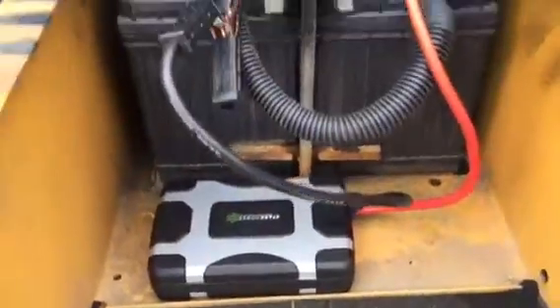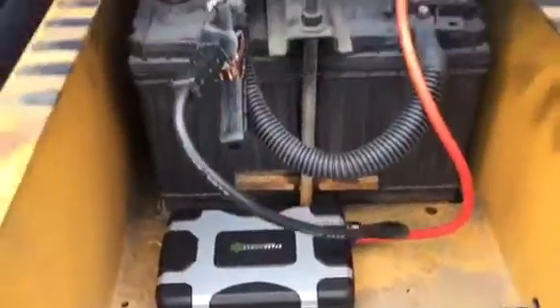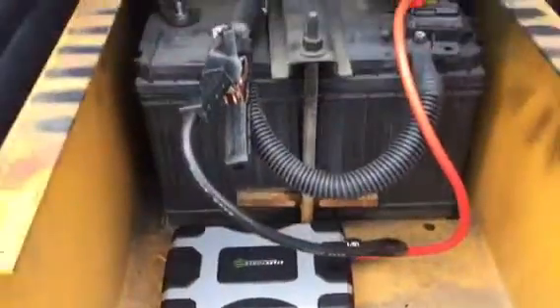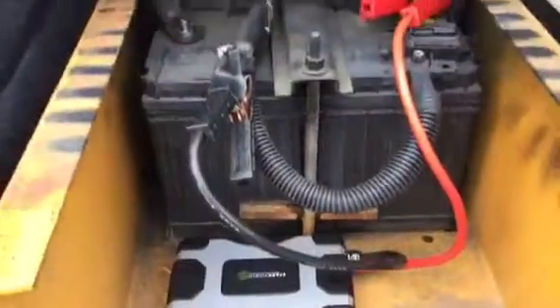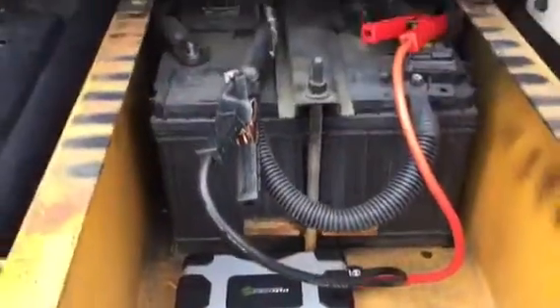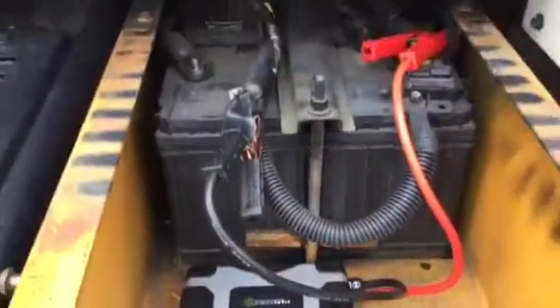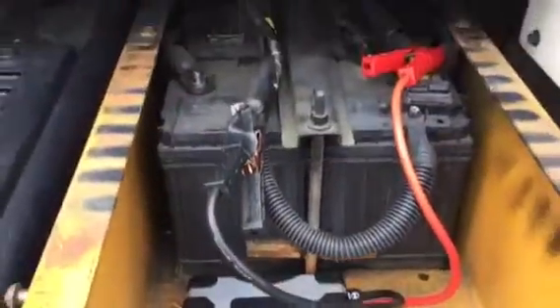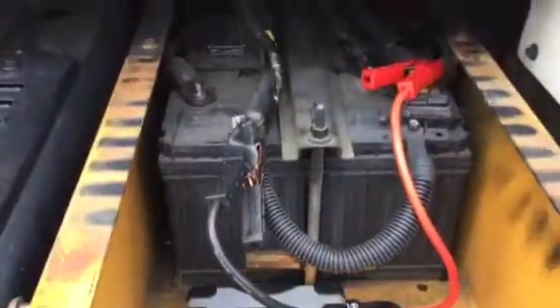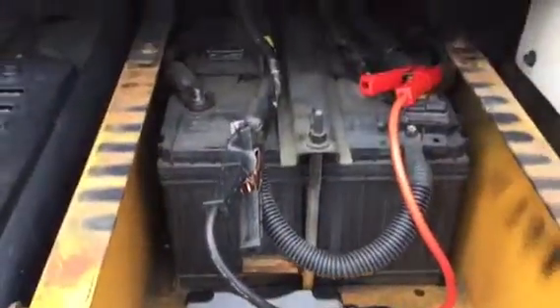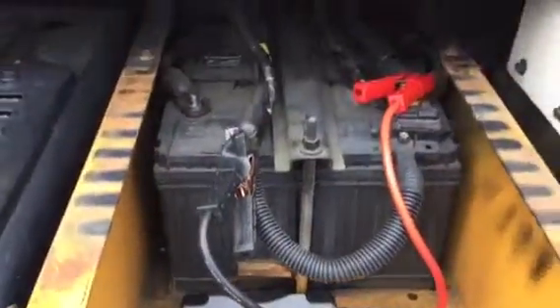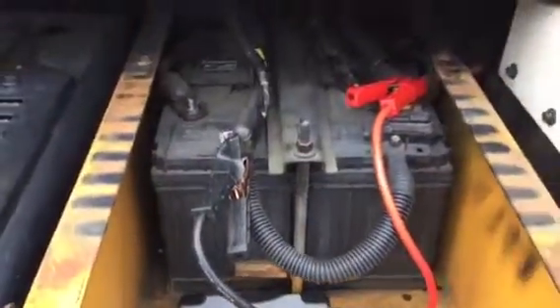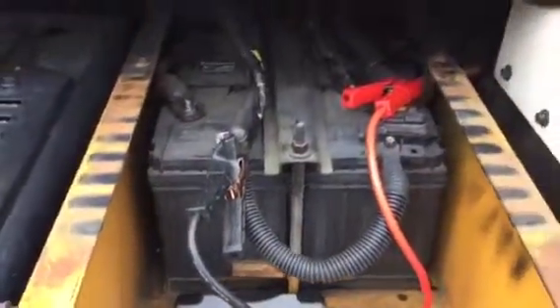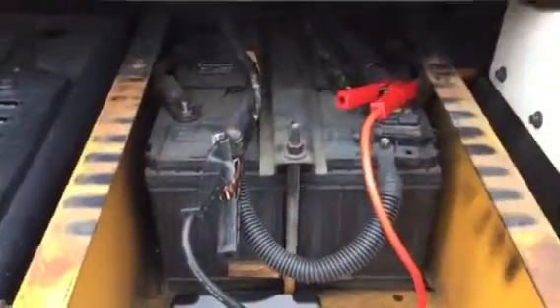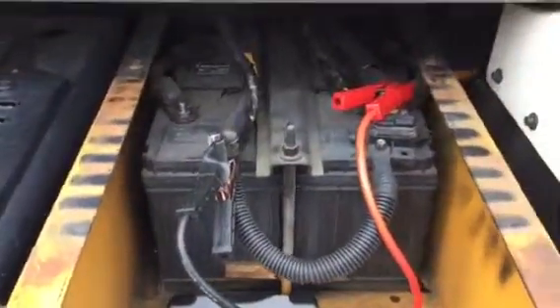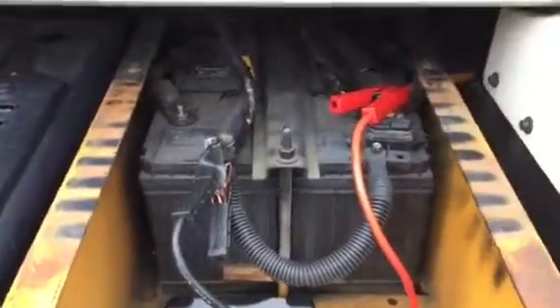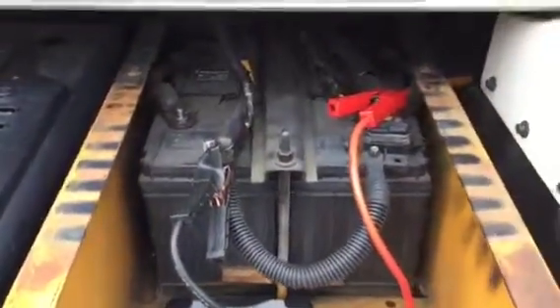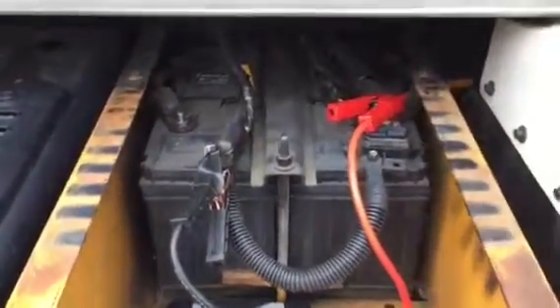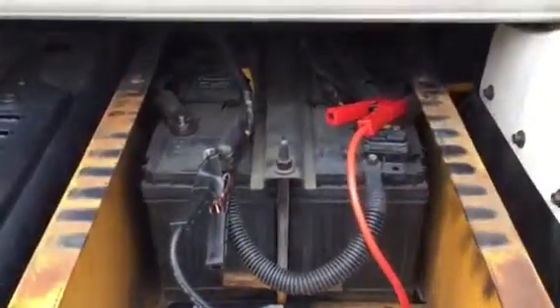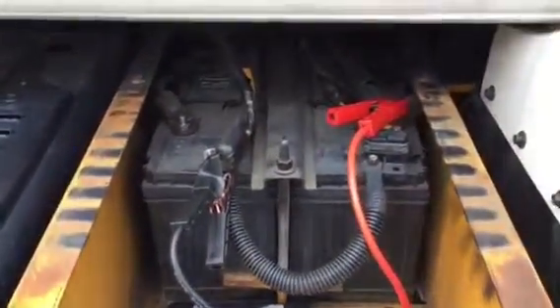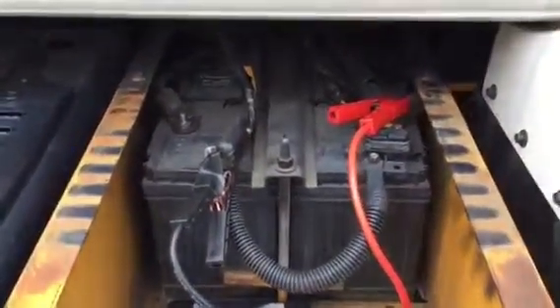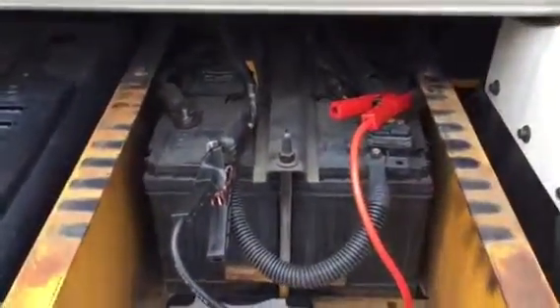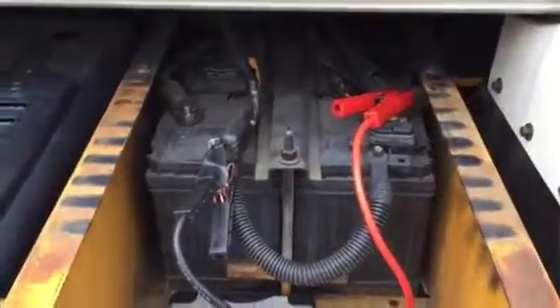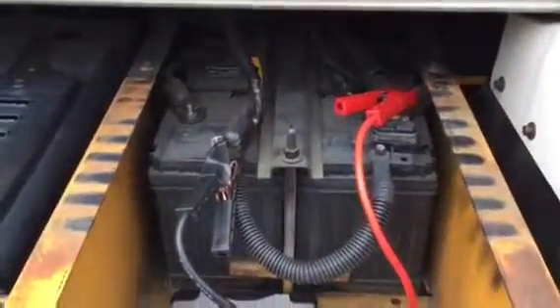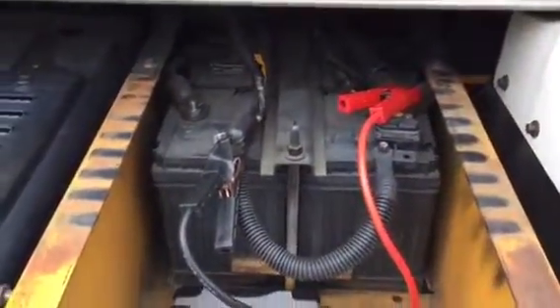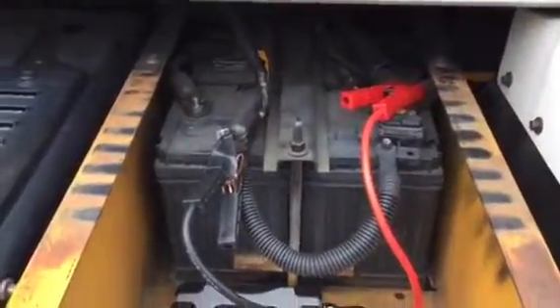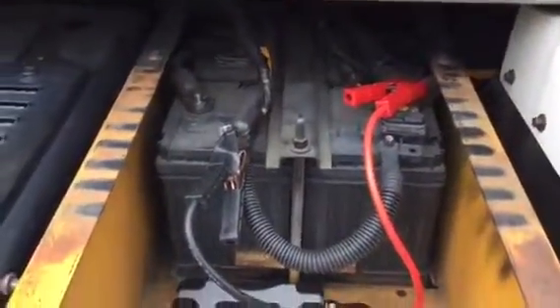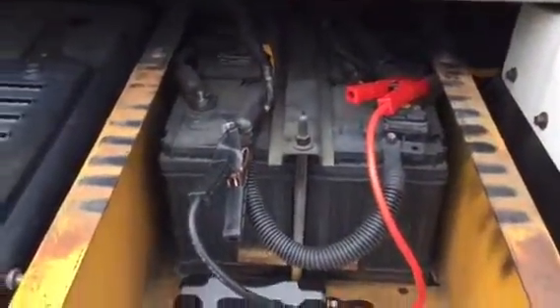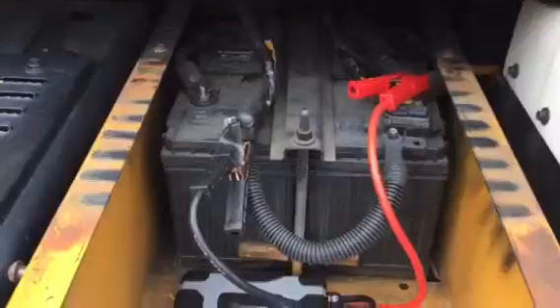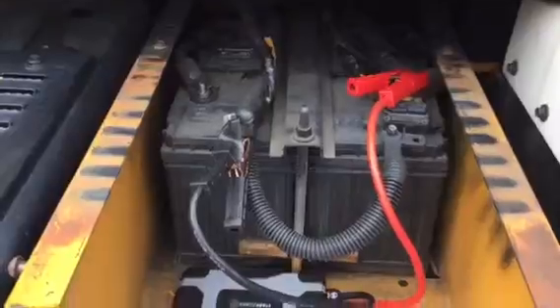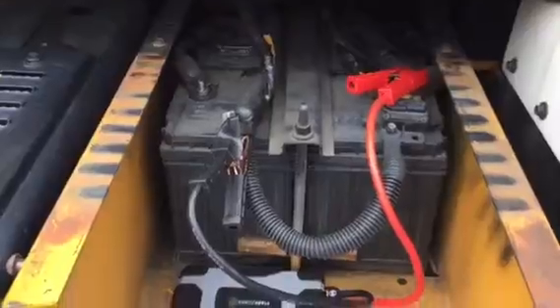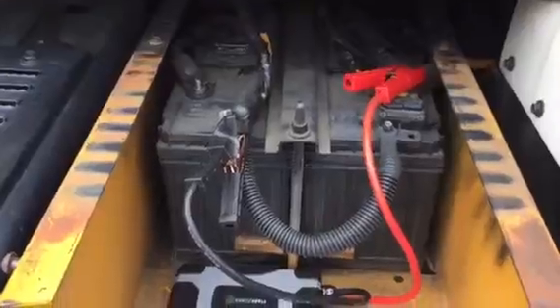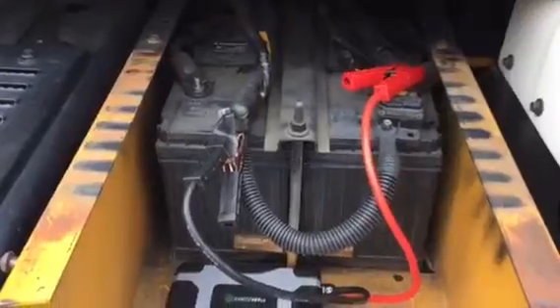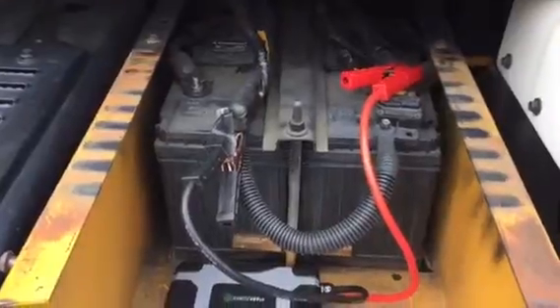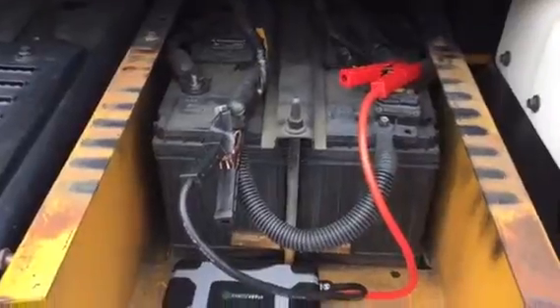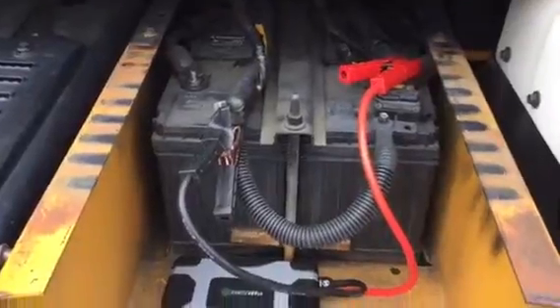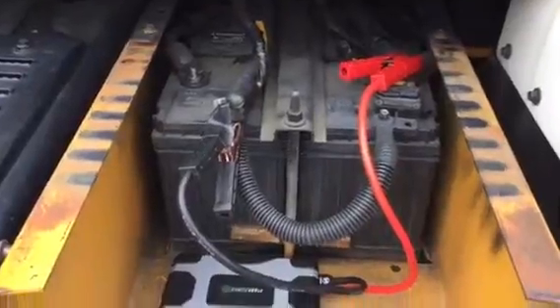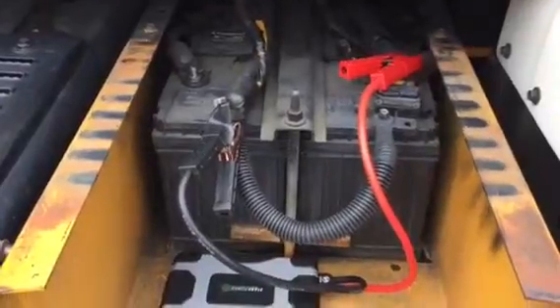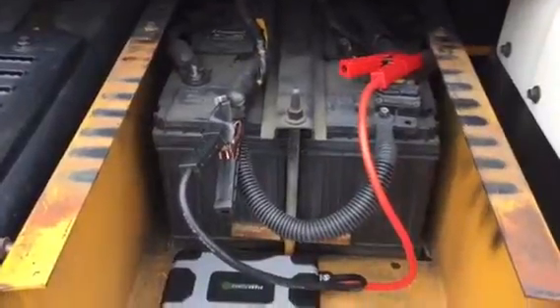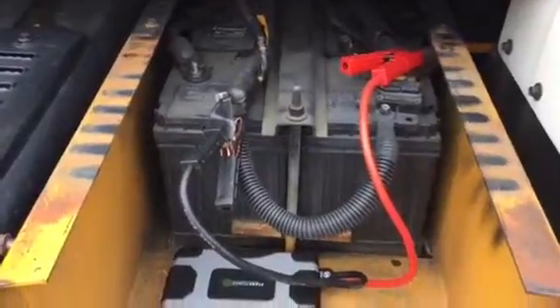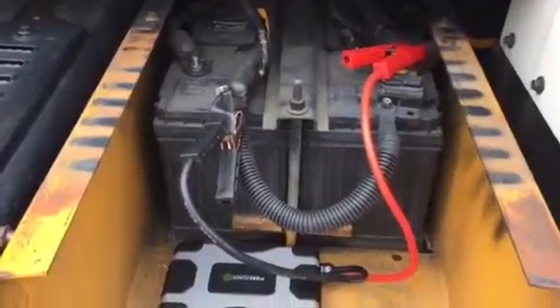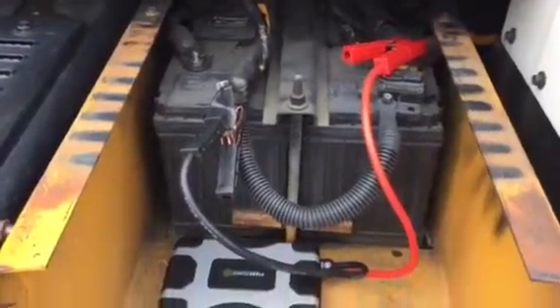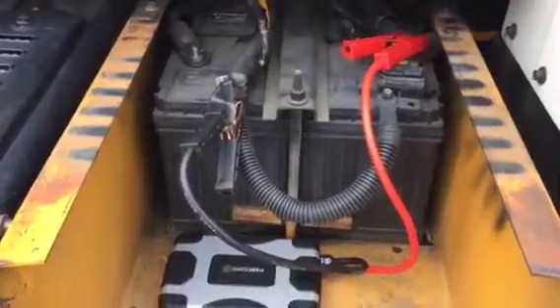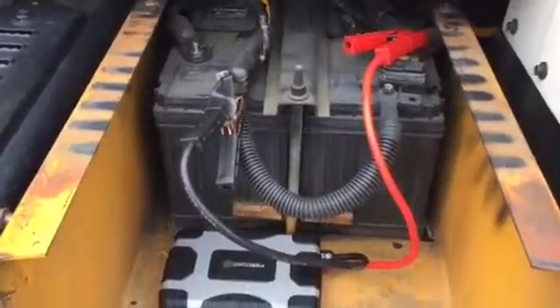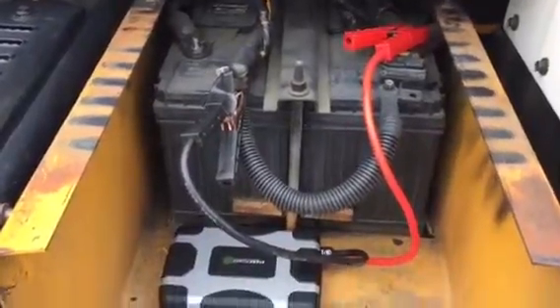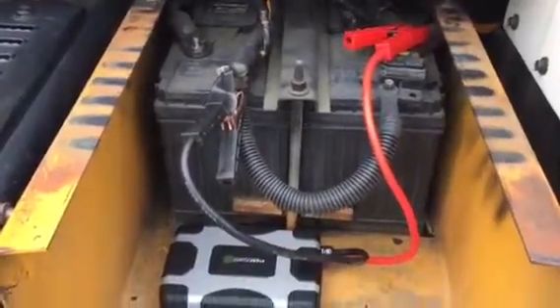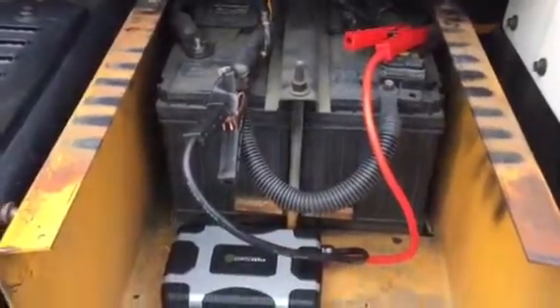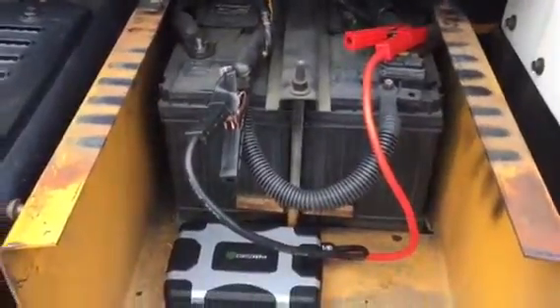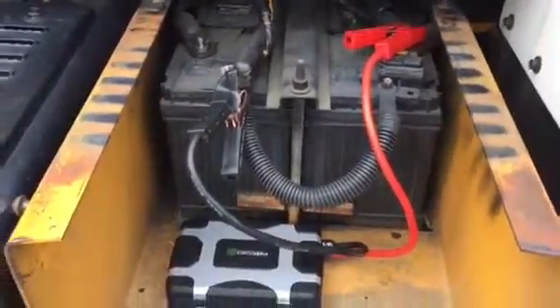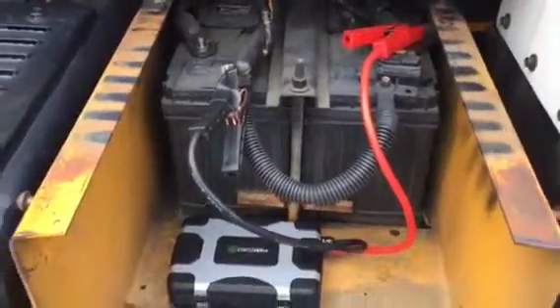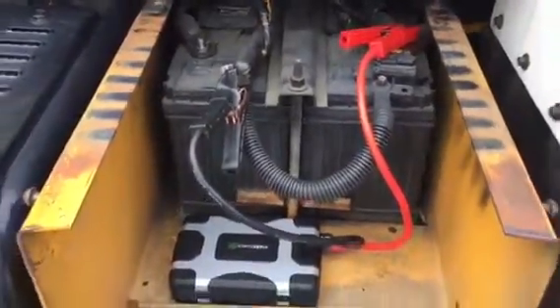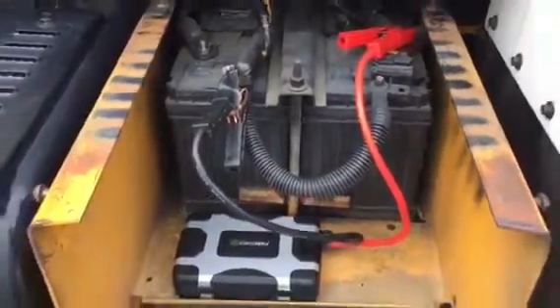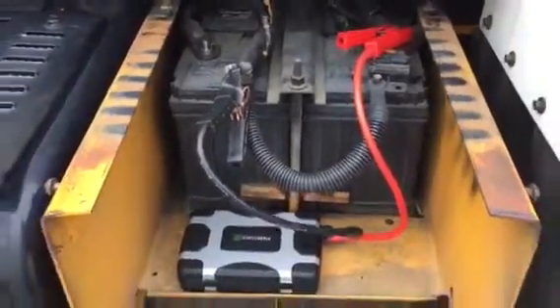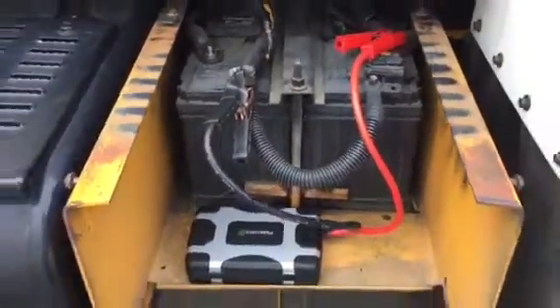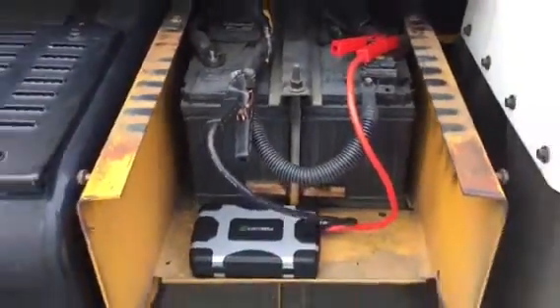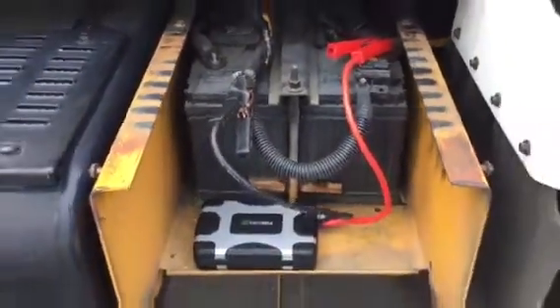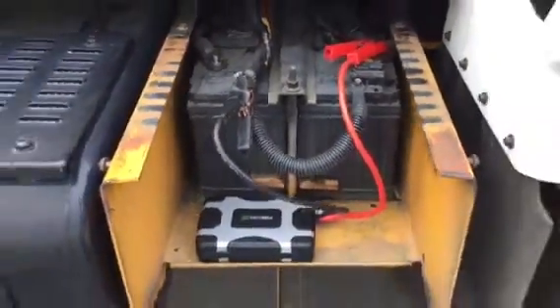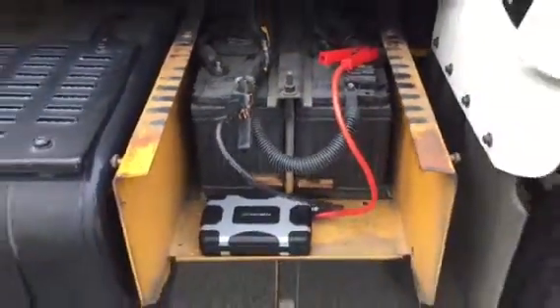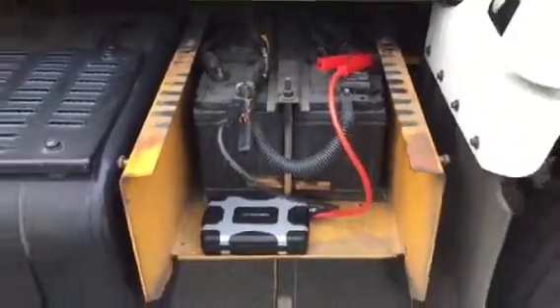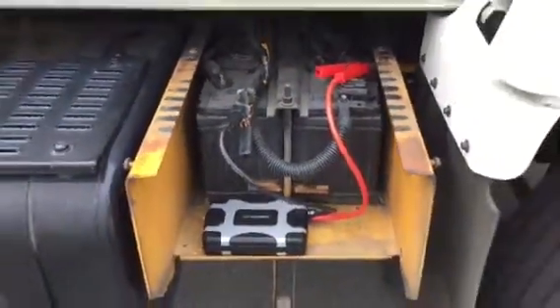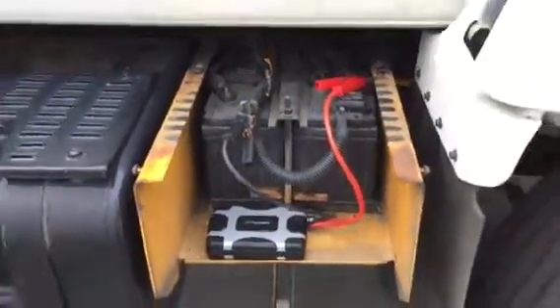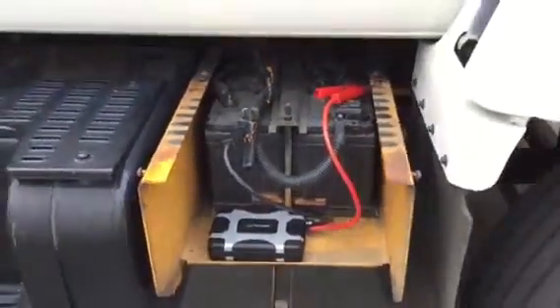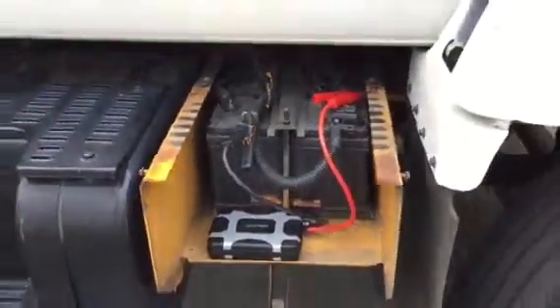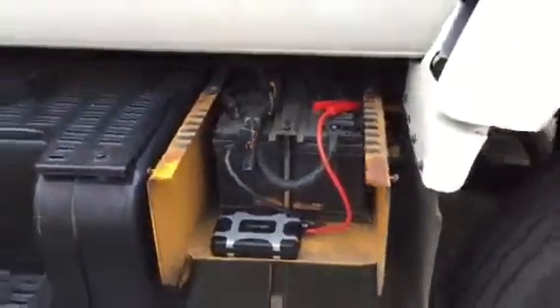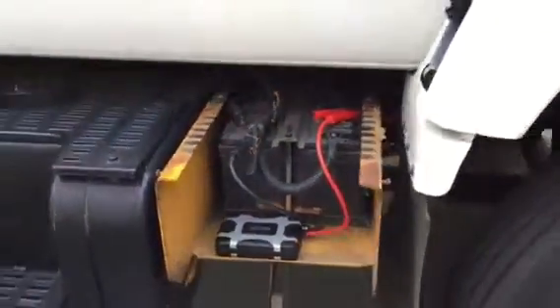As you can see, the battery has been completely disconnected. The only thing connected for power is the Stark Power 1500.